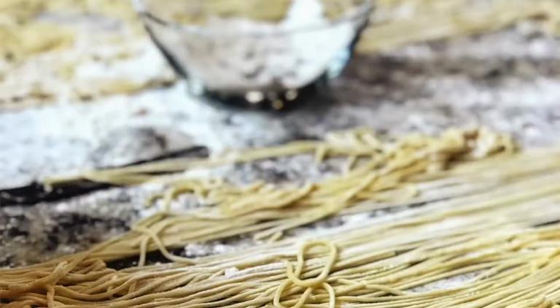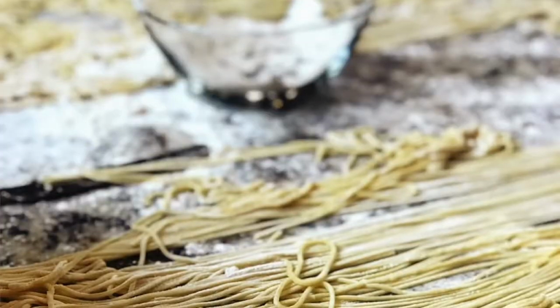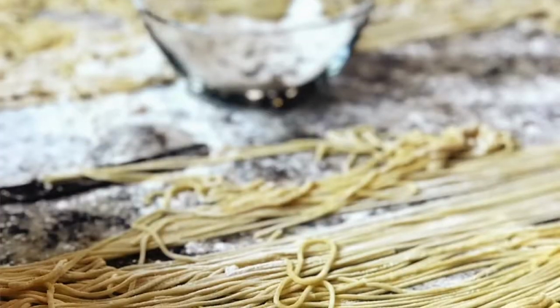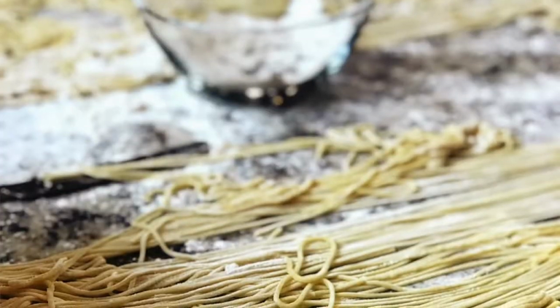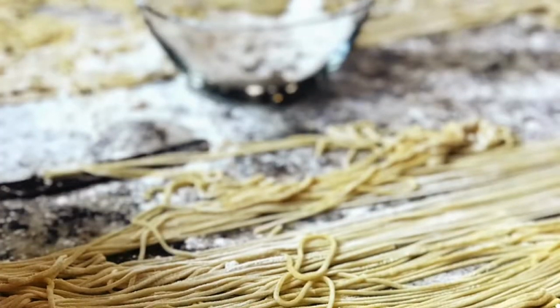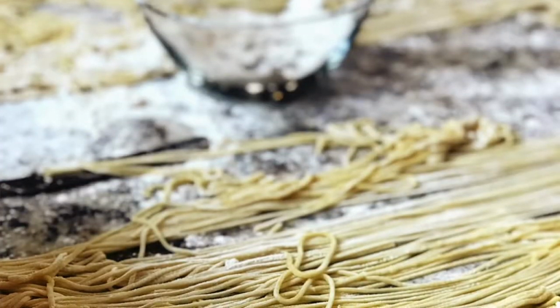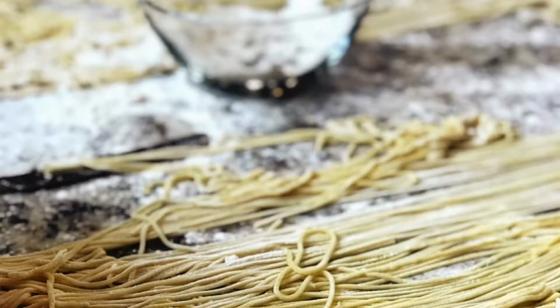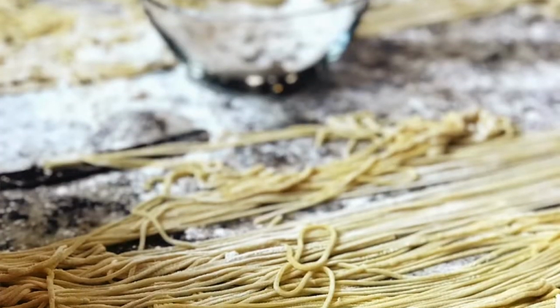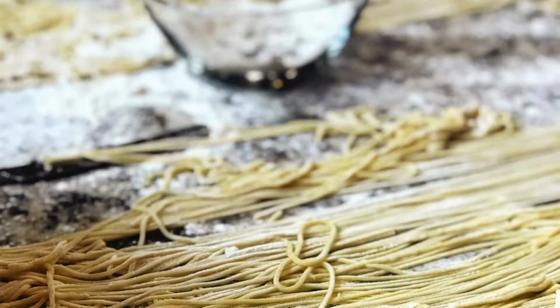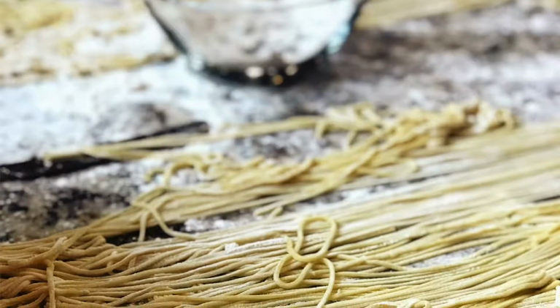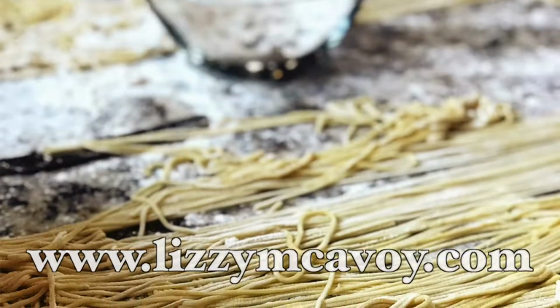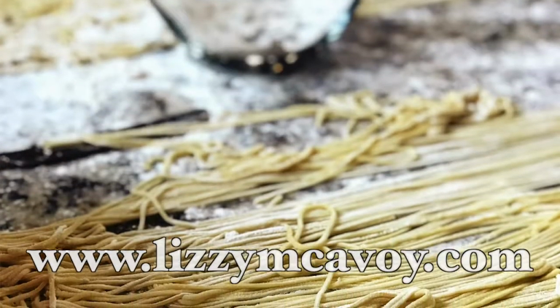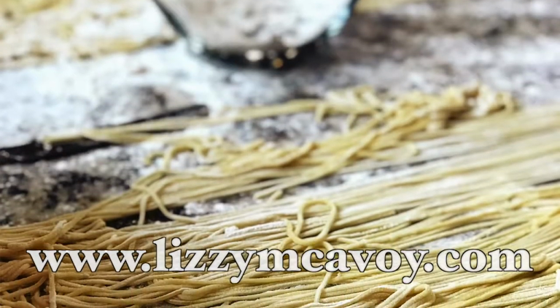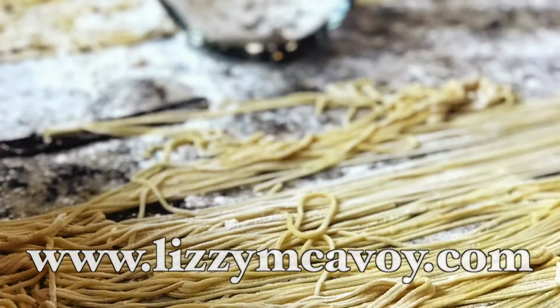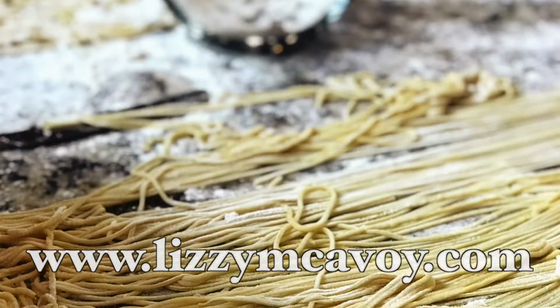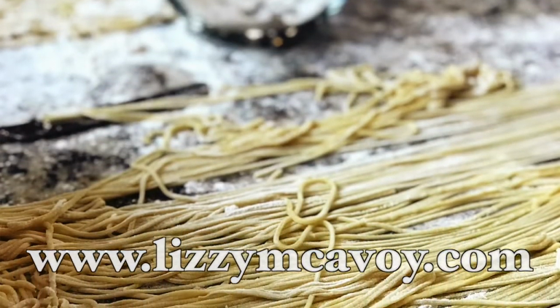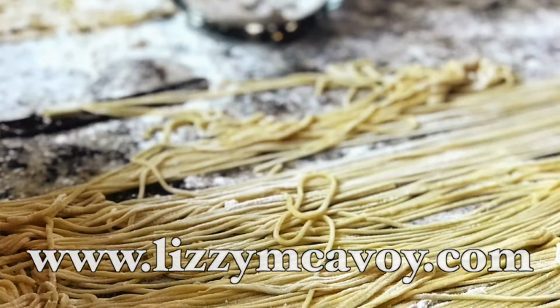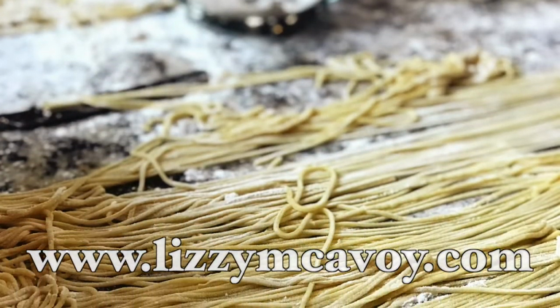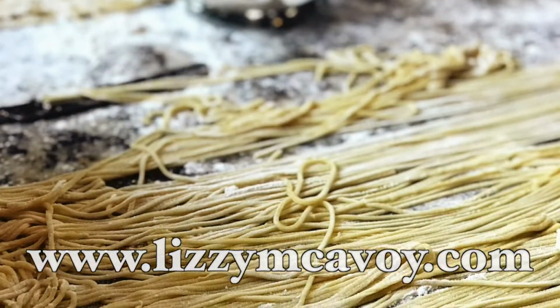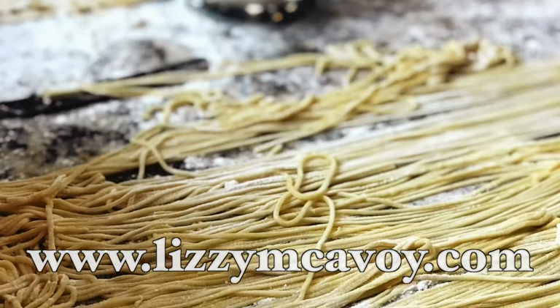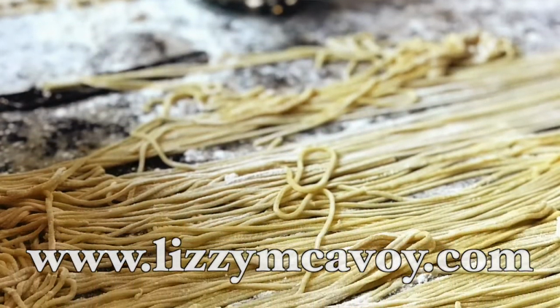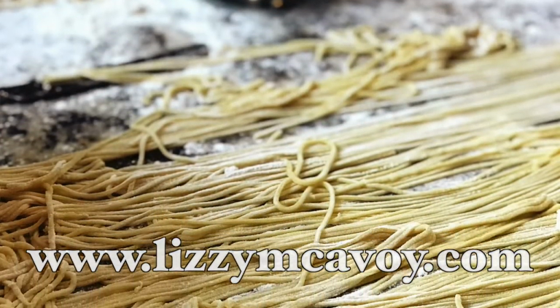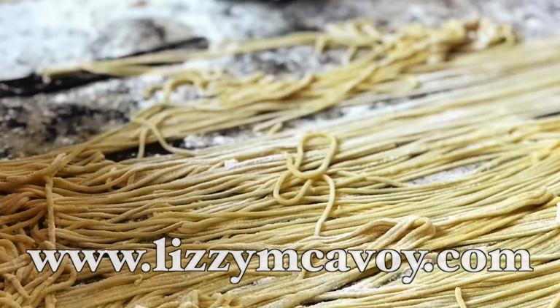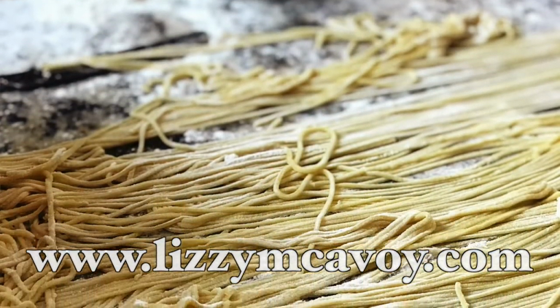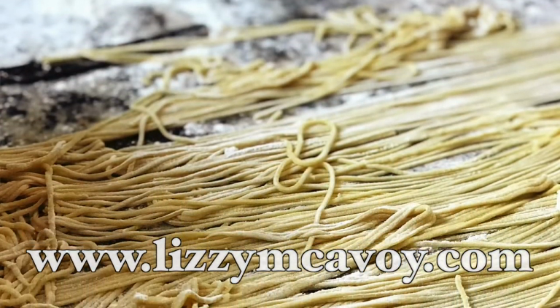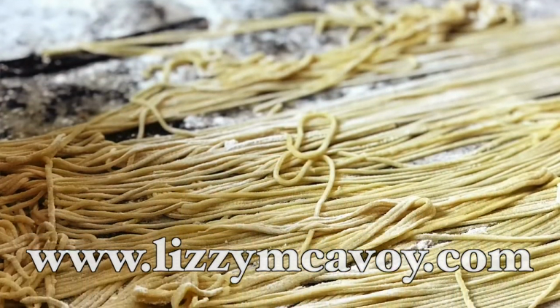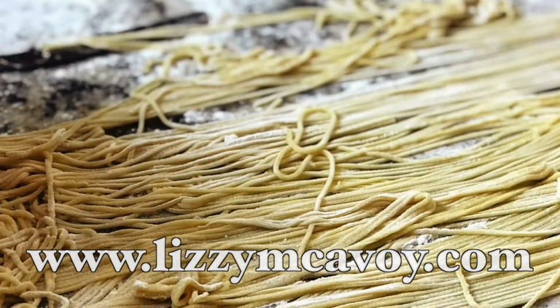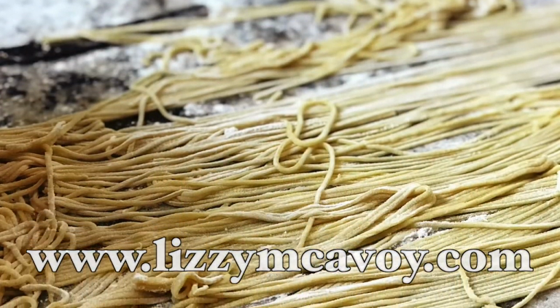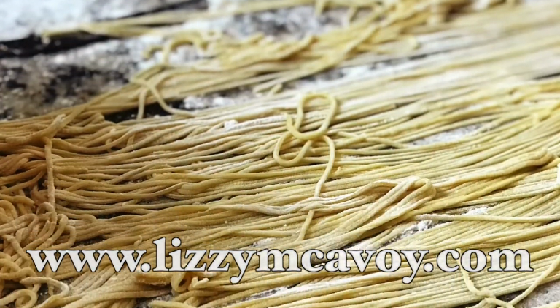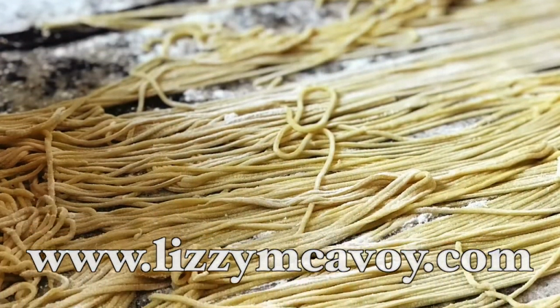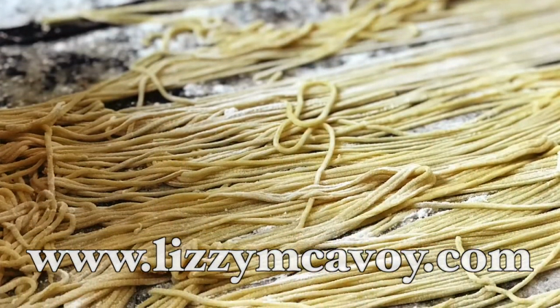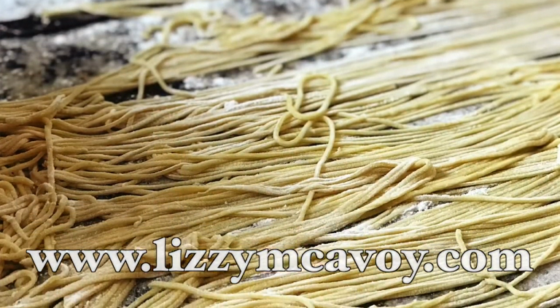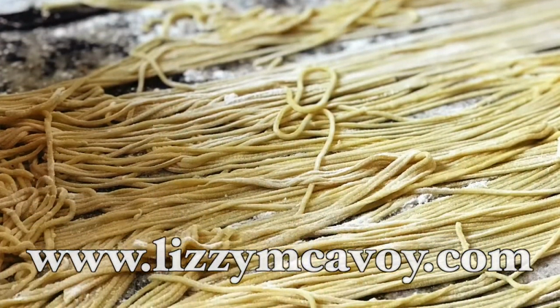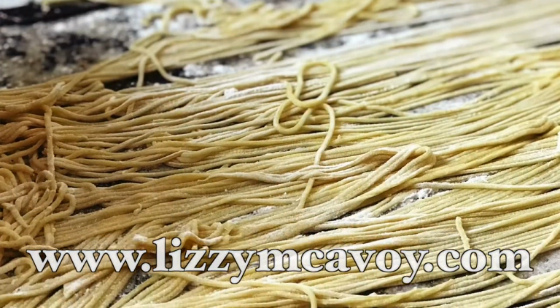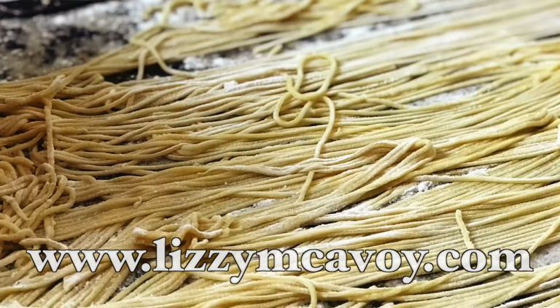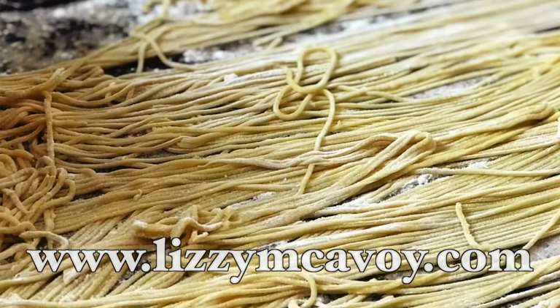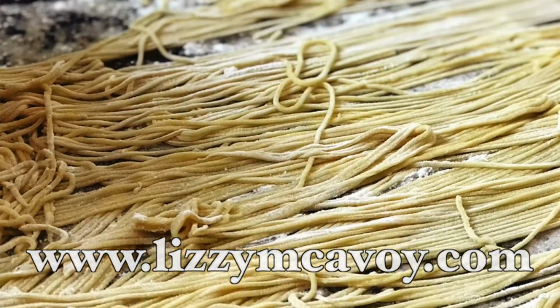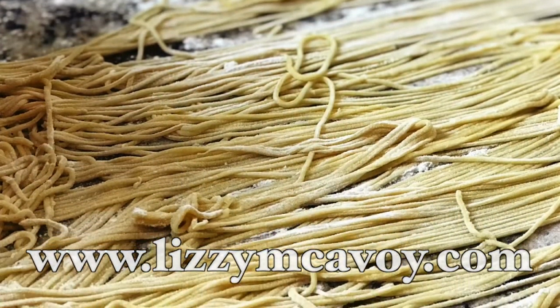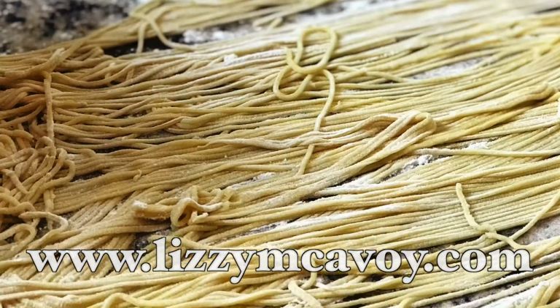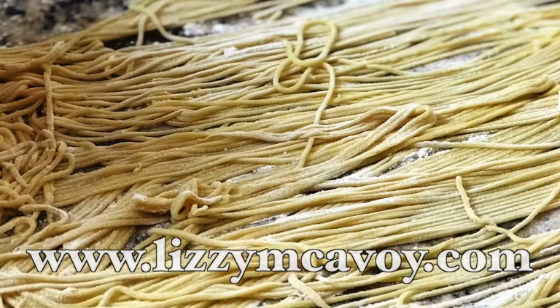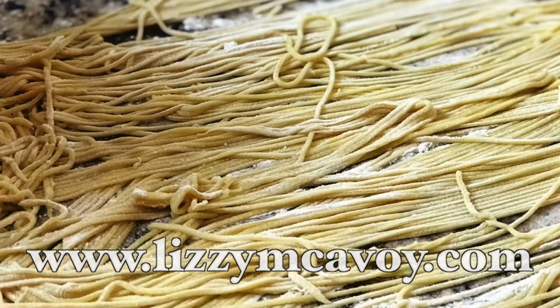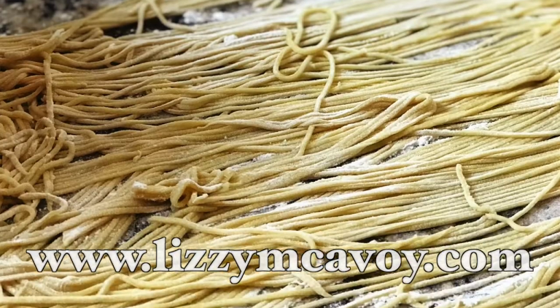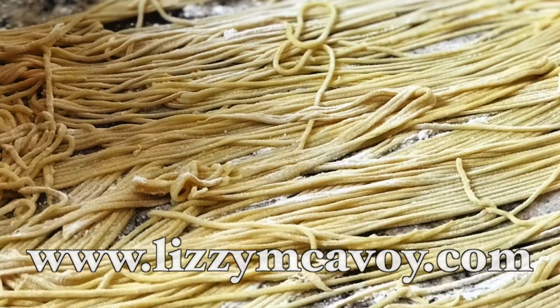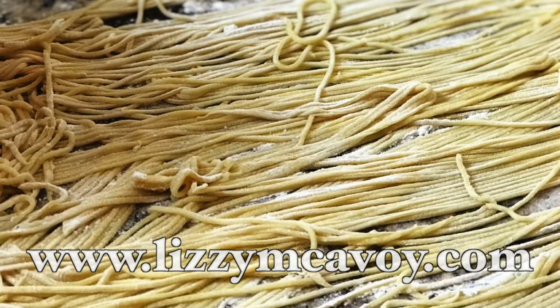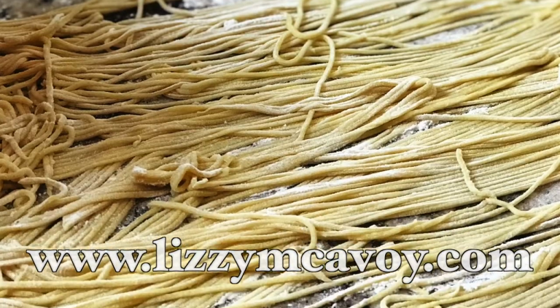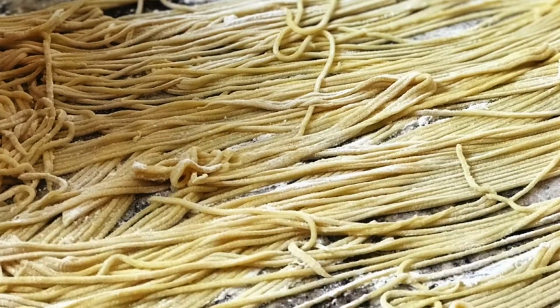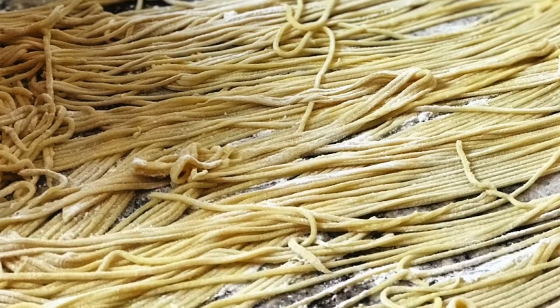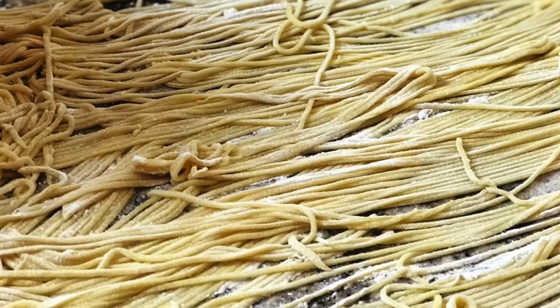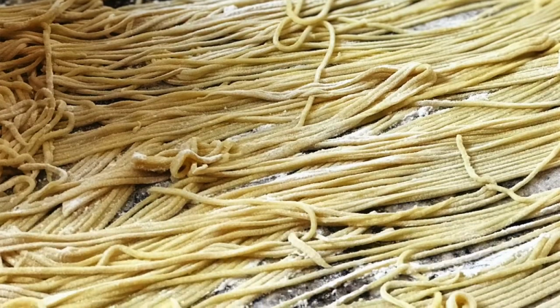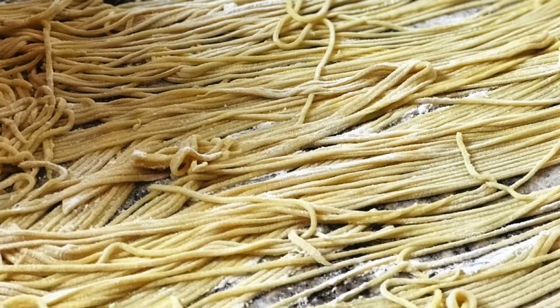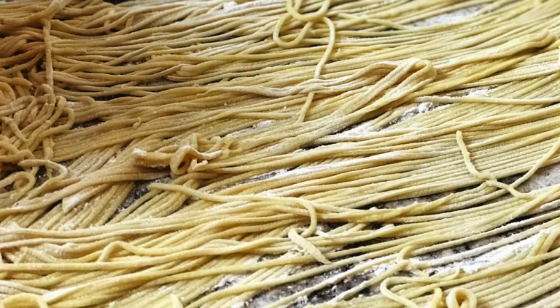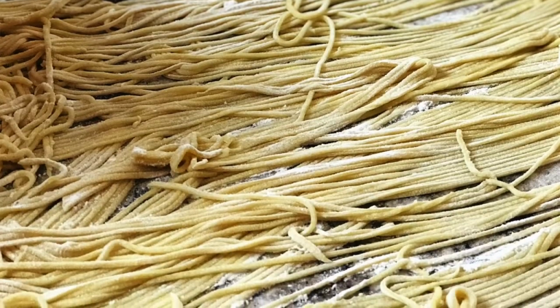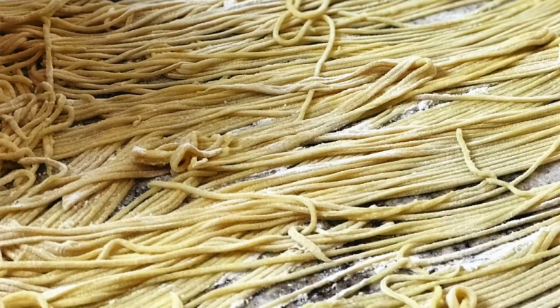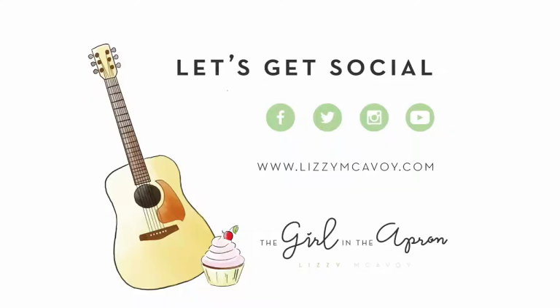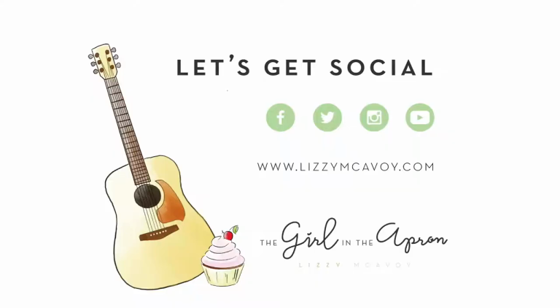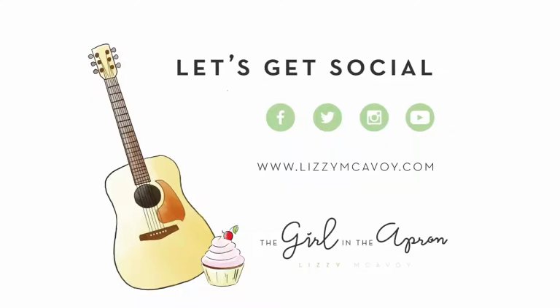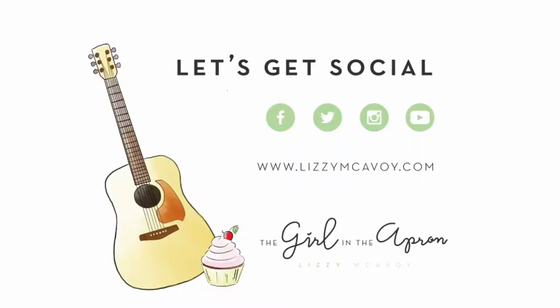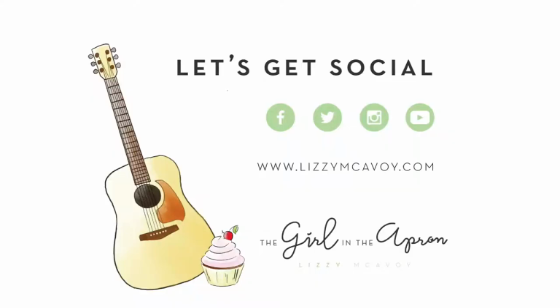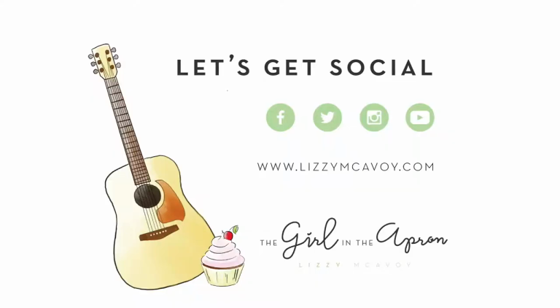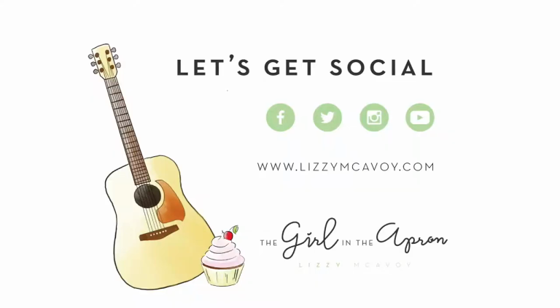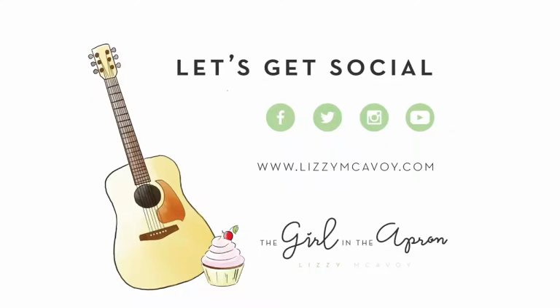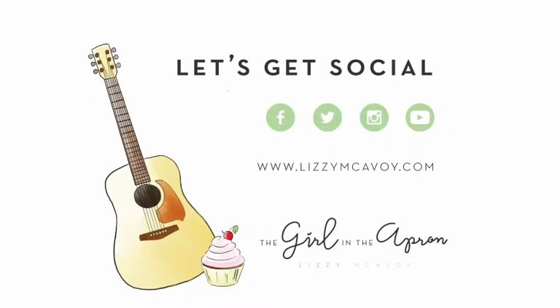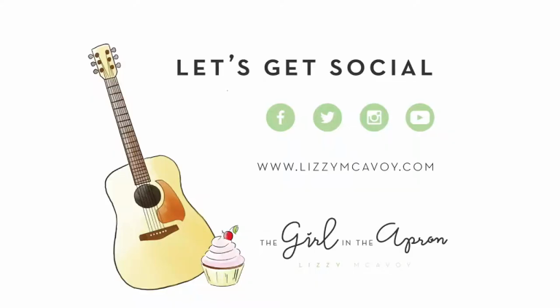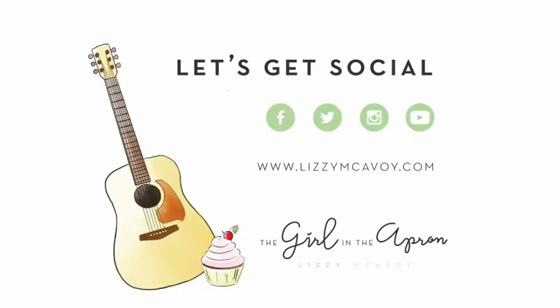Find this recipe and so much more at www.lizziemacervoil.com. And let's get social!